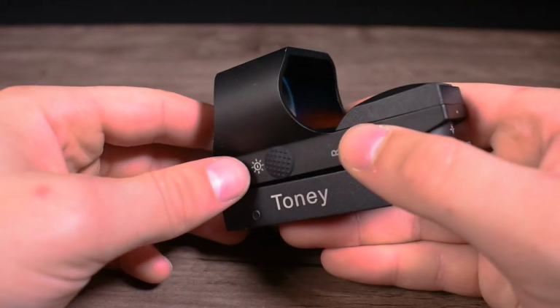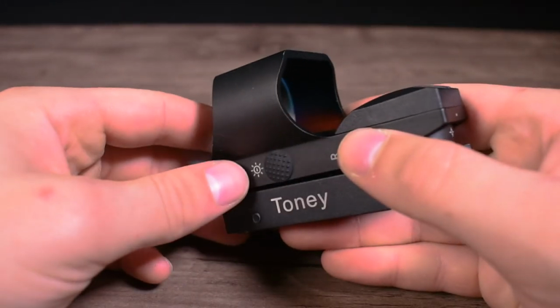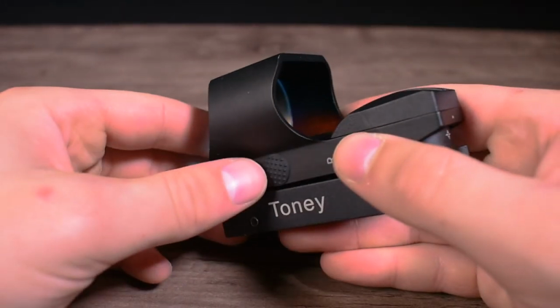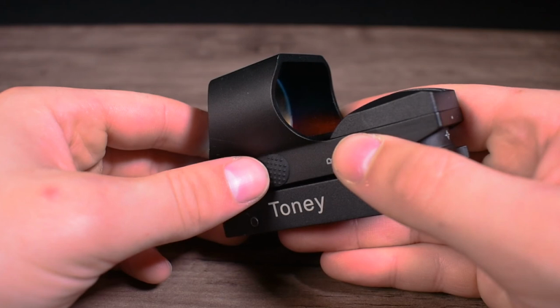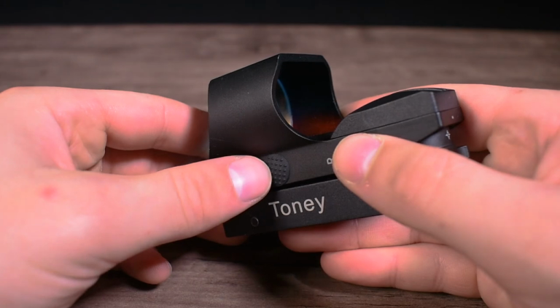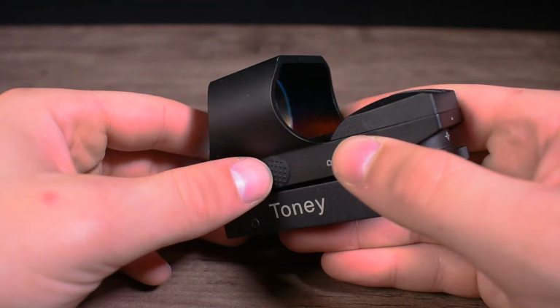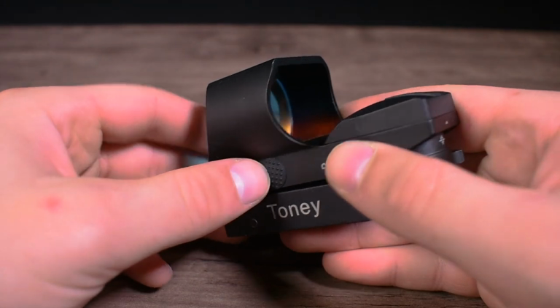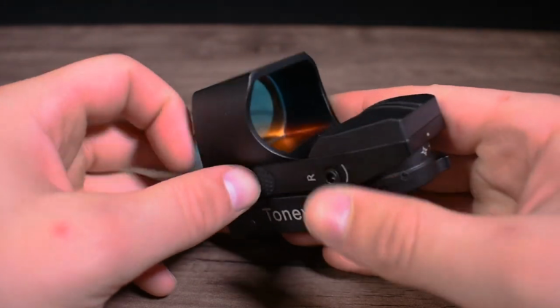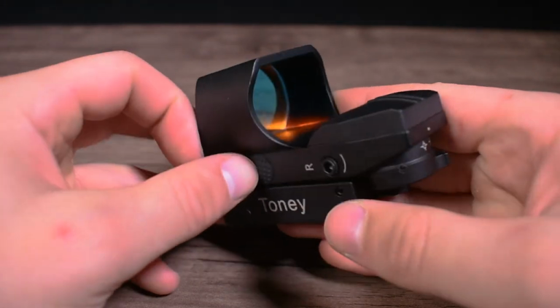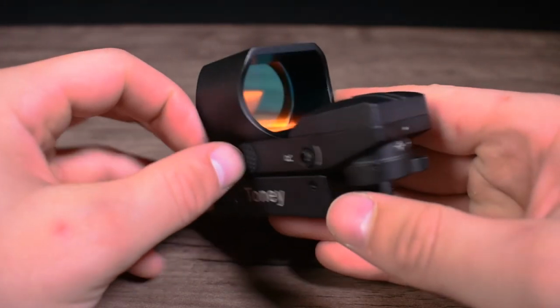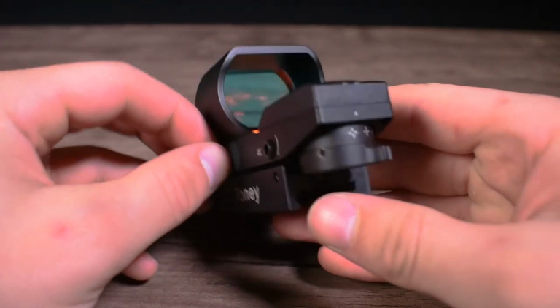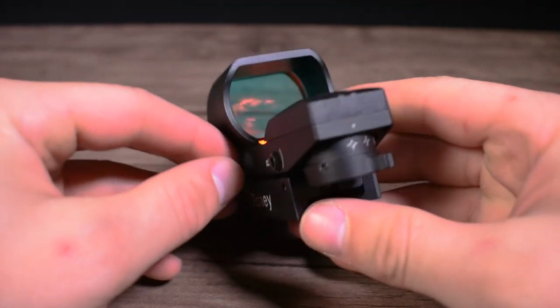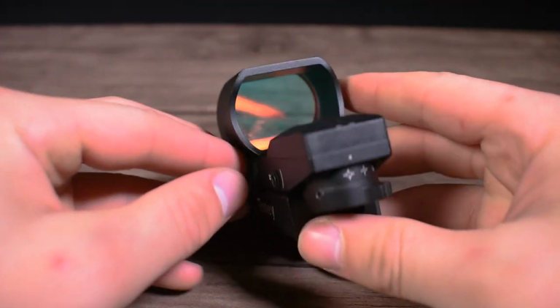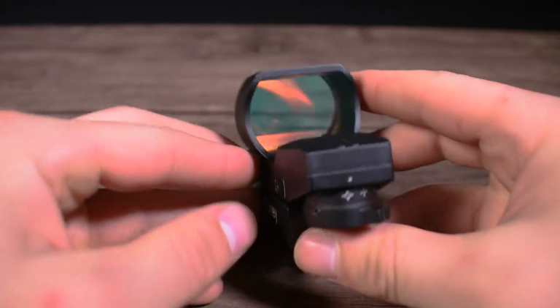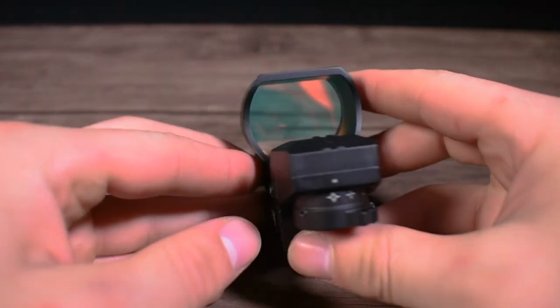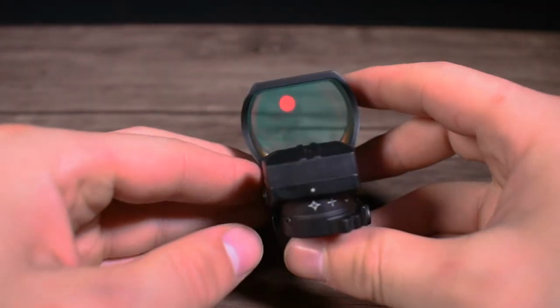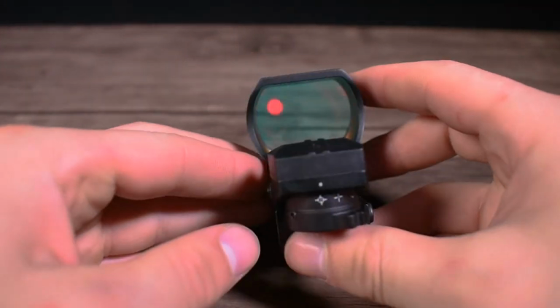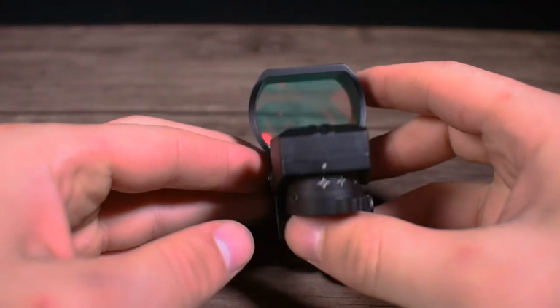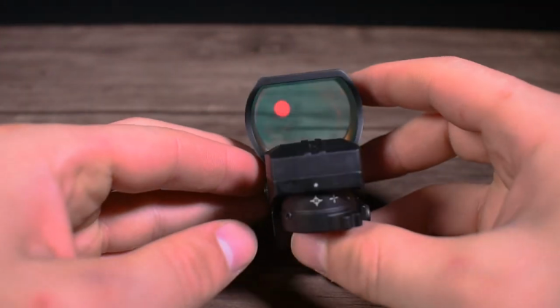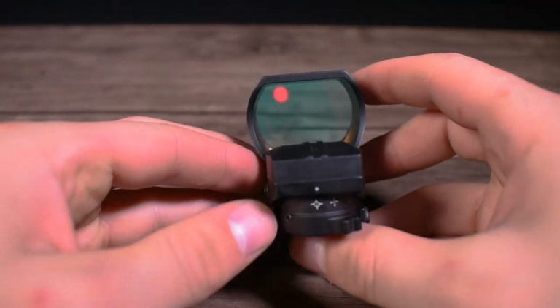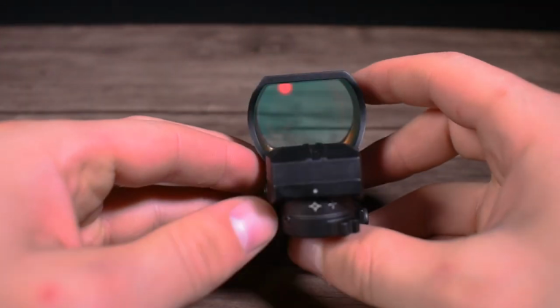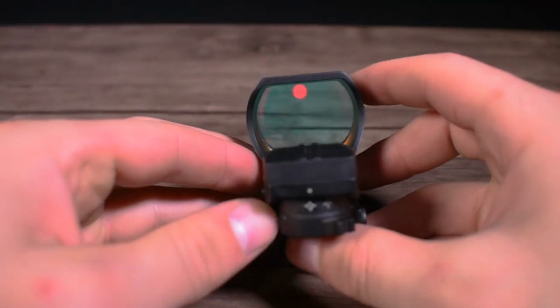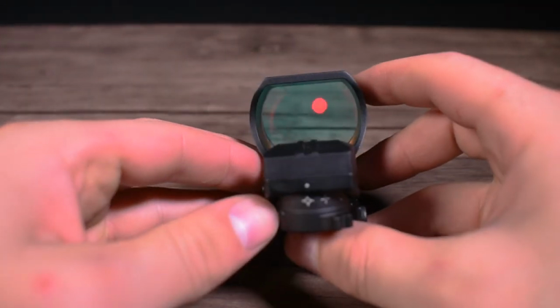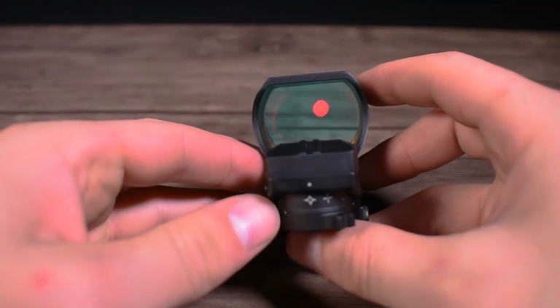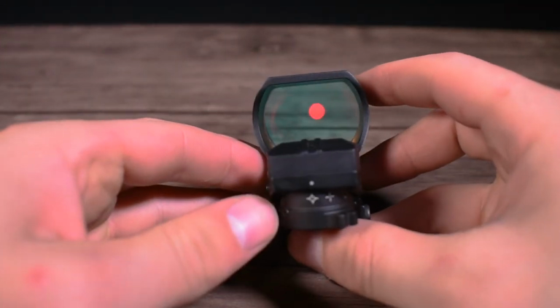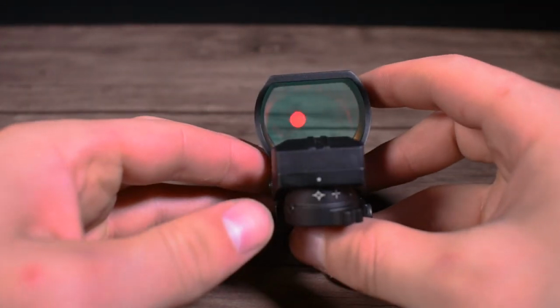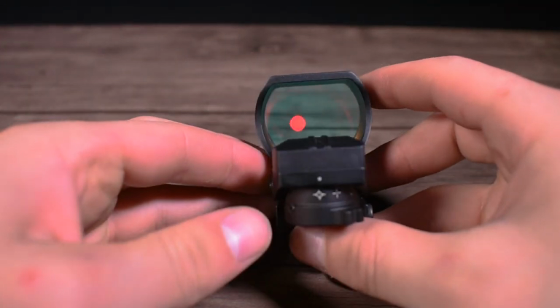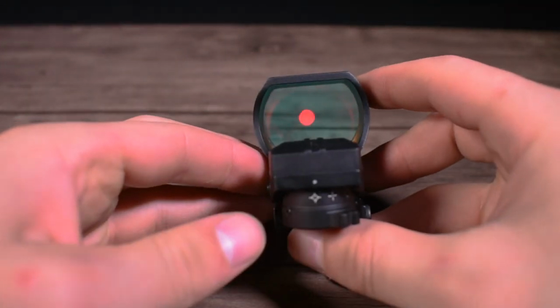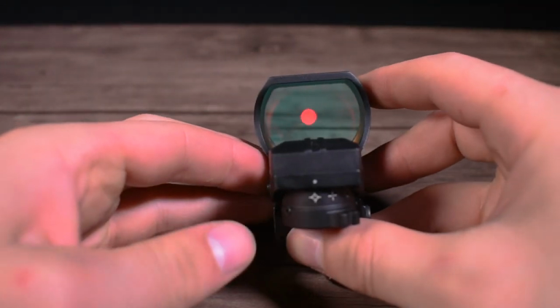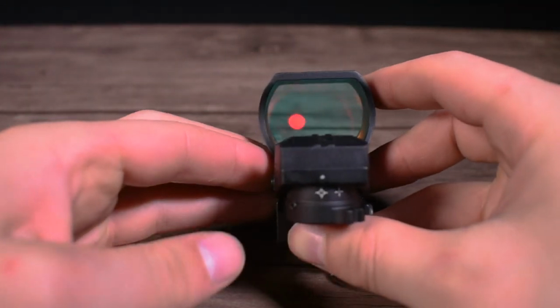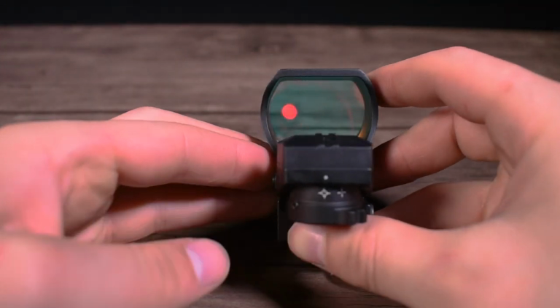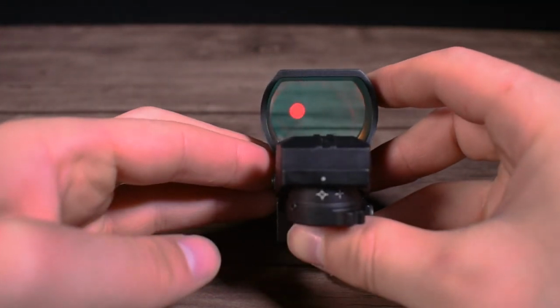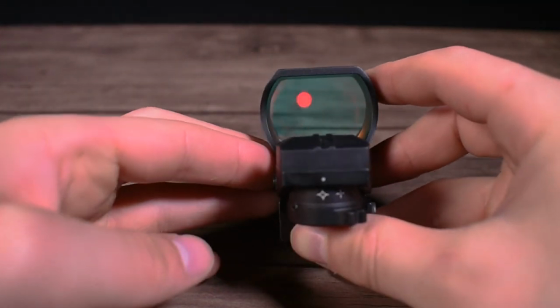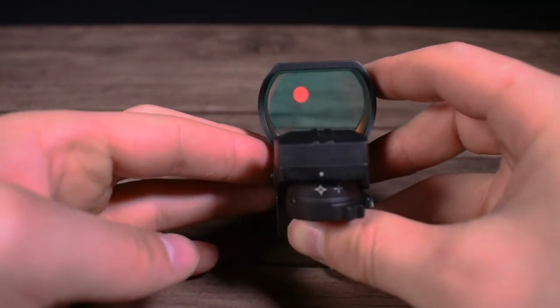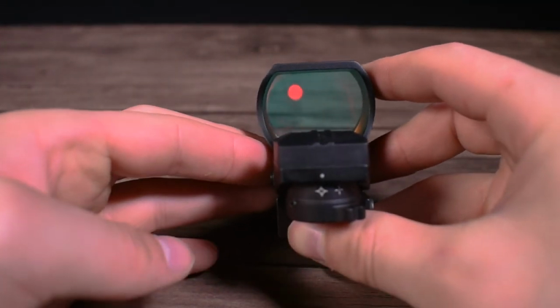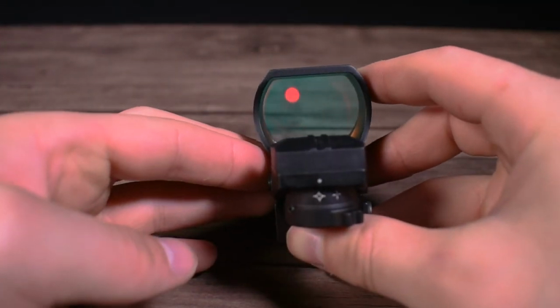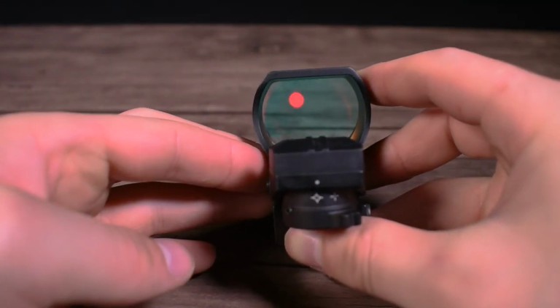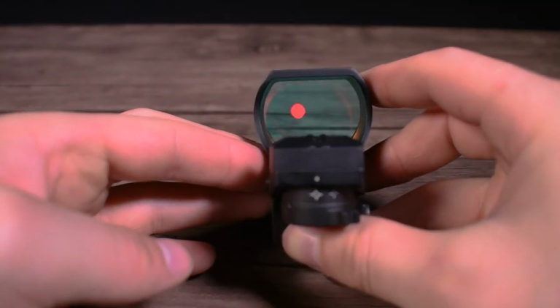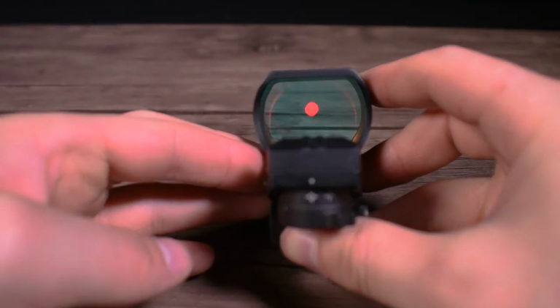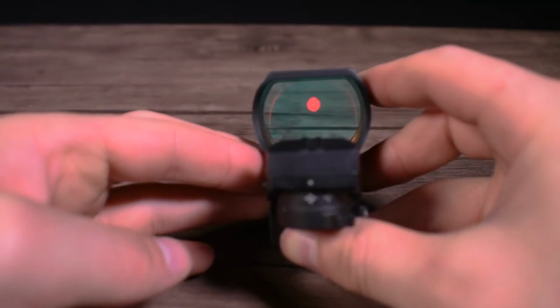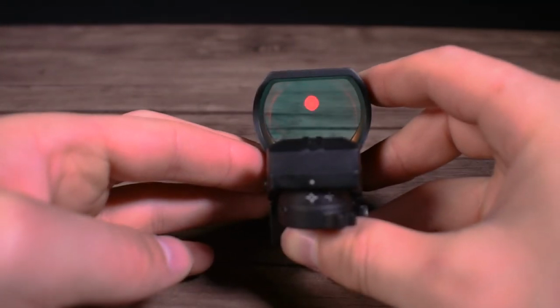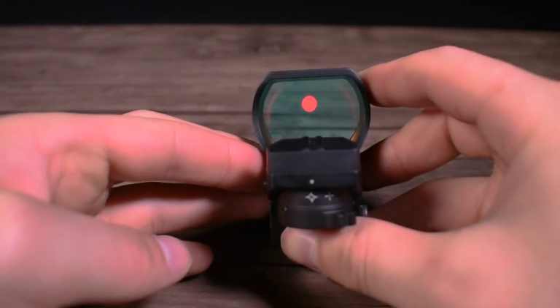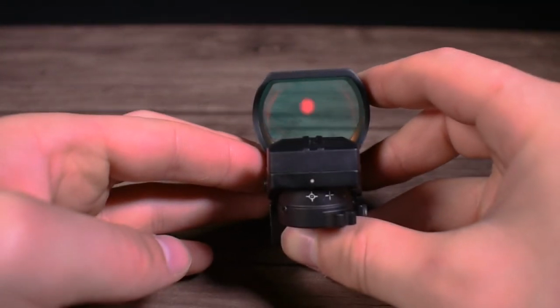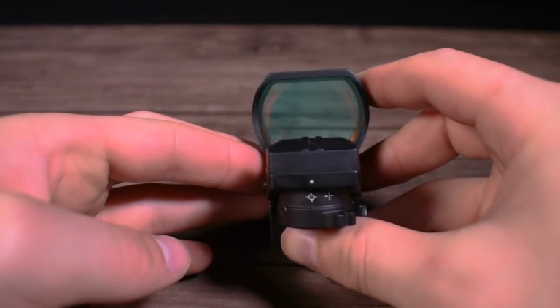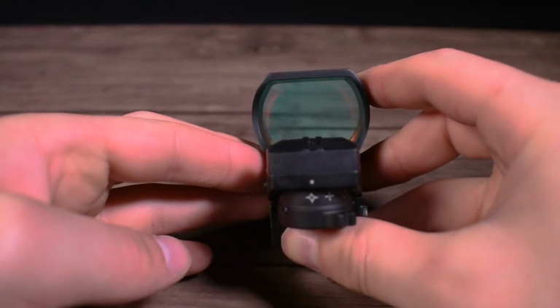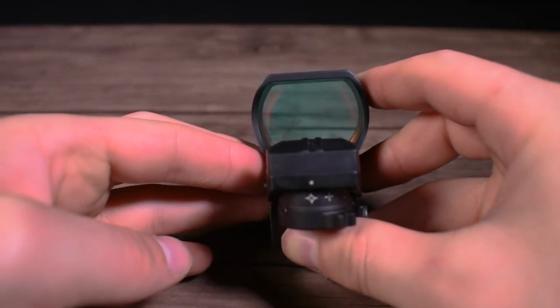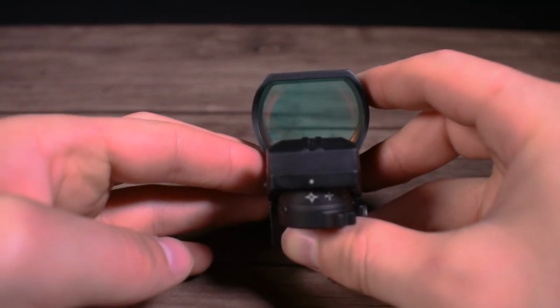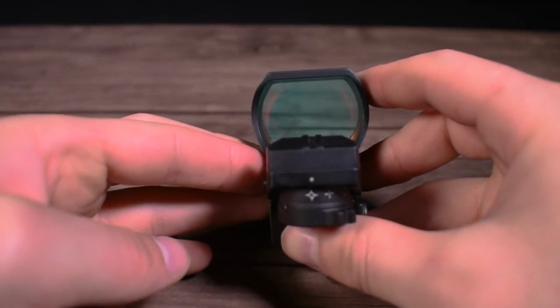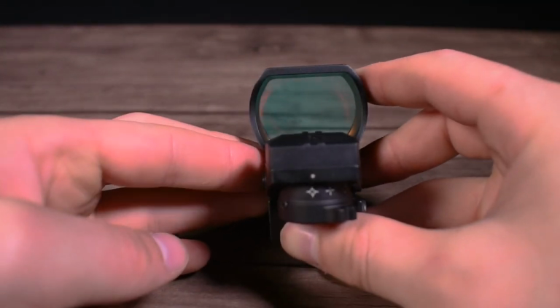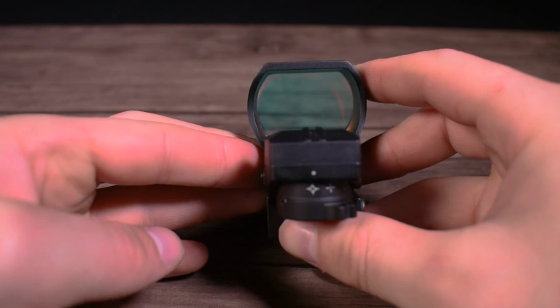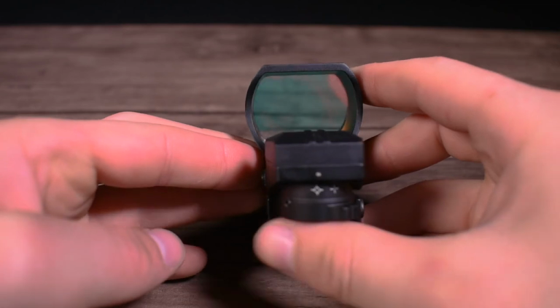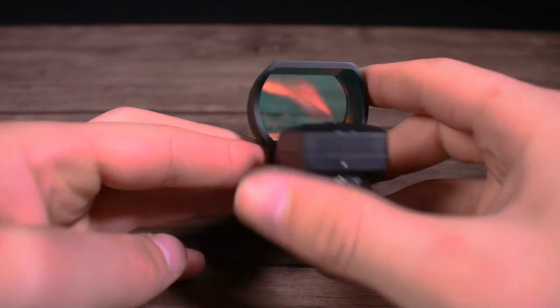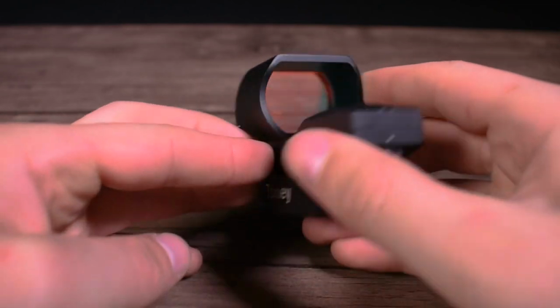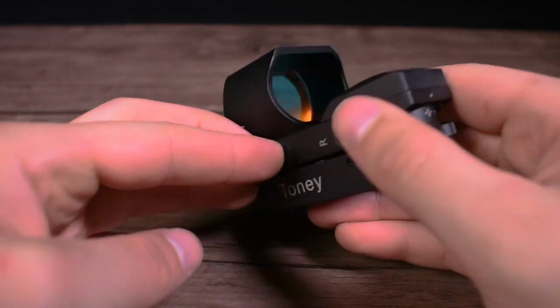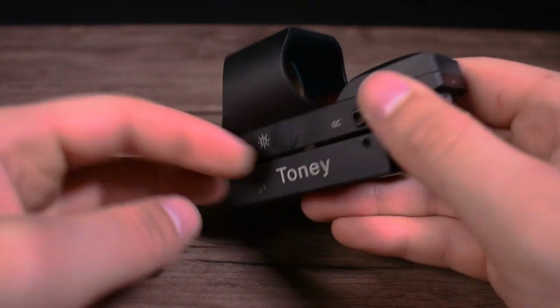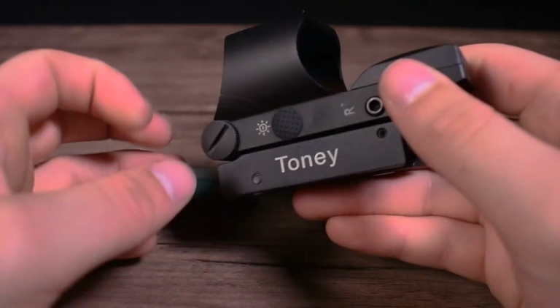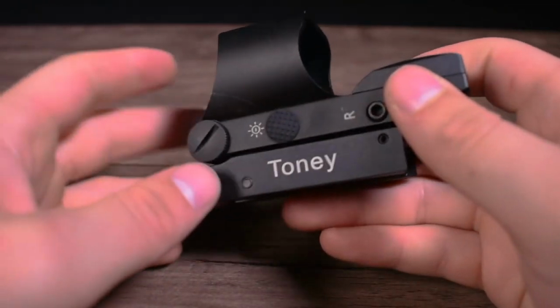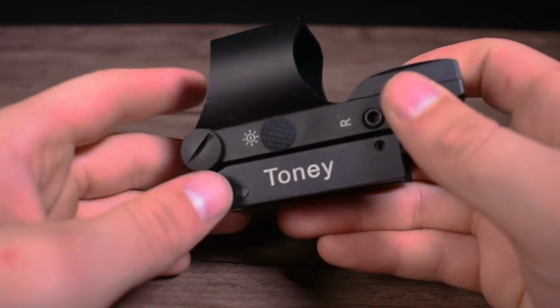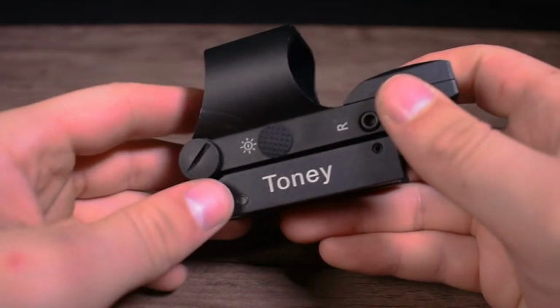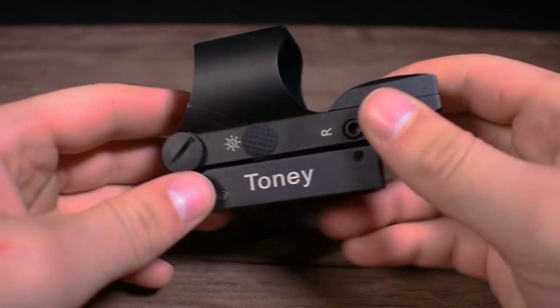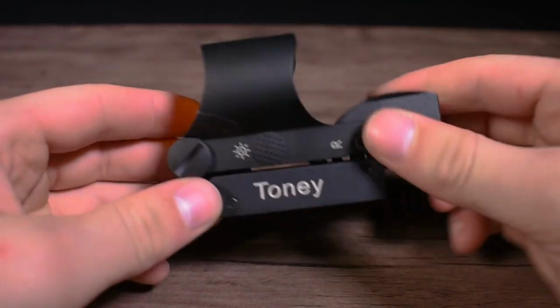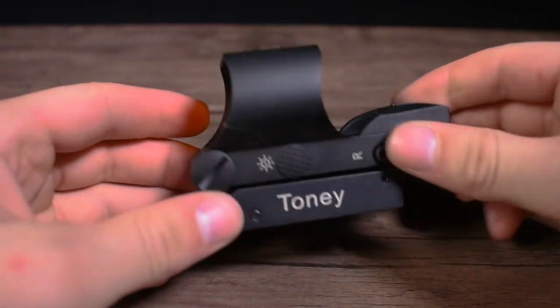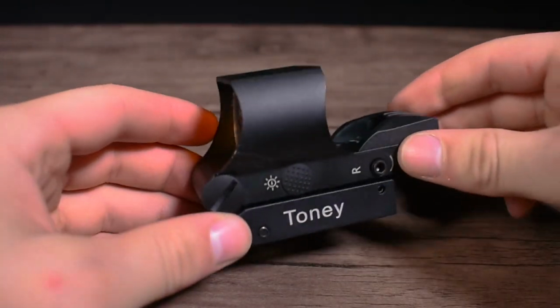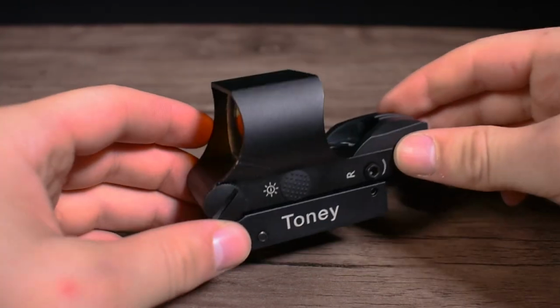To power the optic down, simply hold the power button for a few seconds.